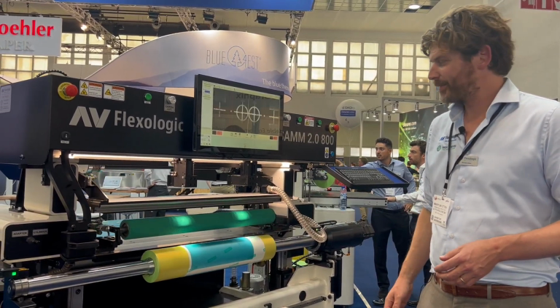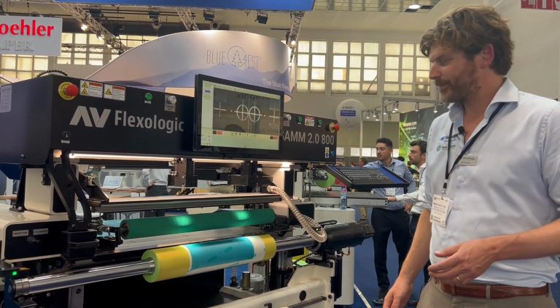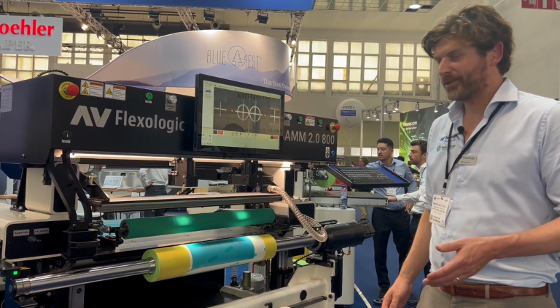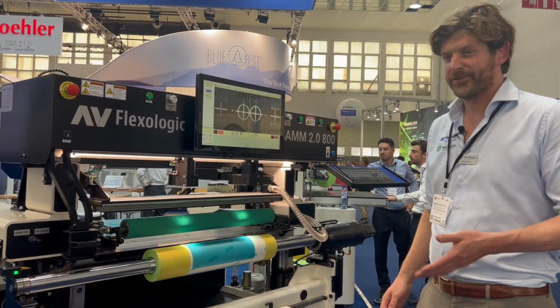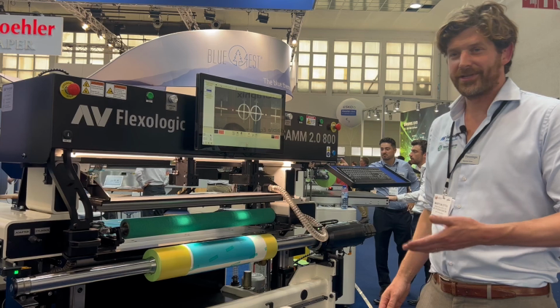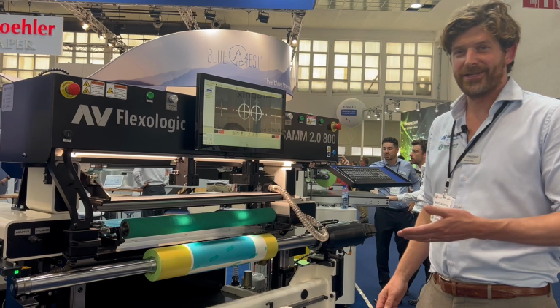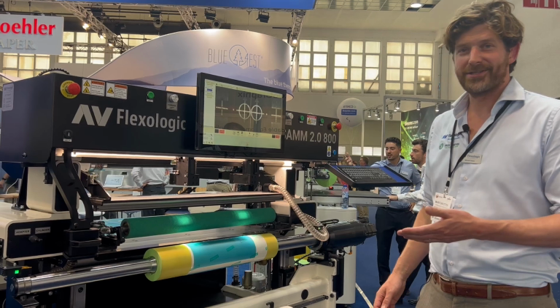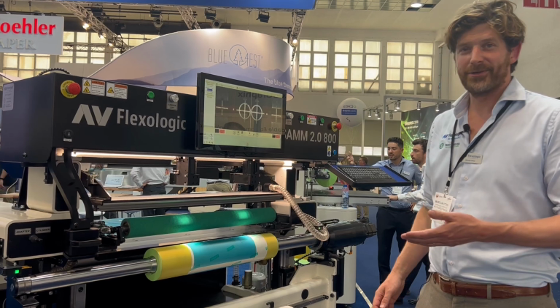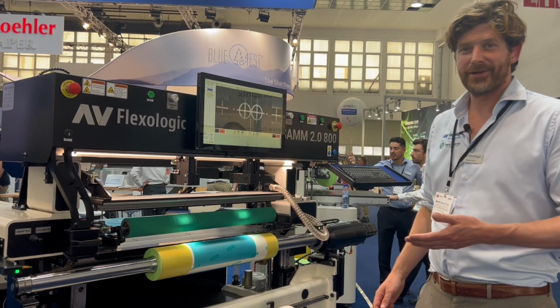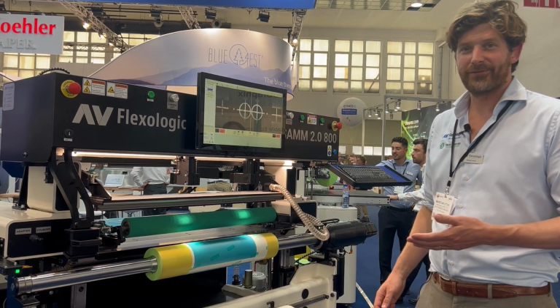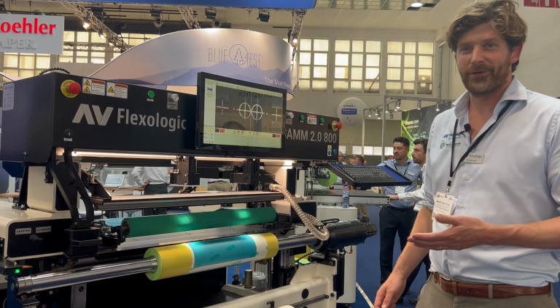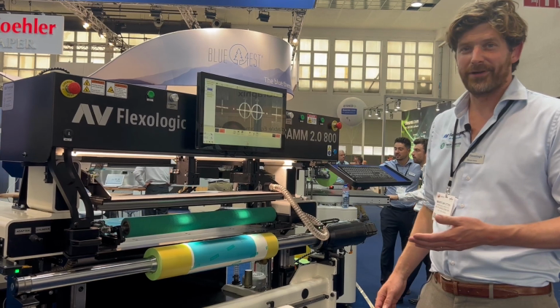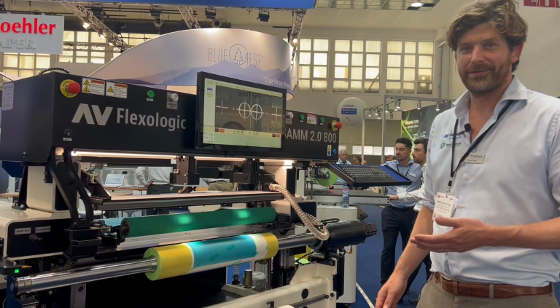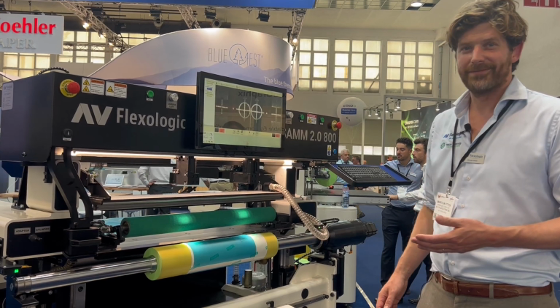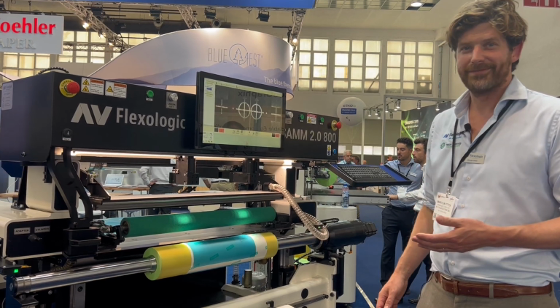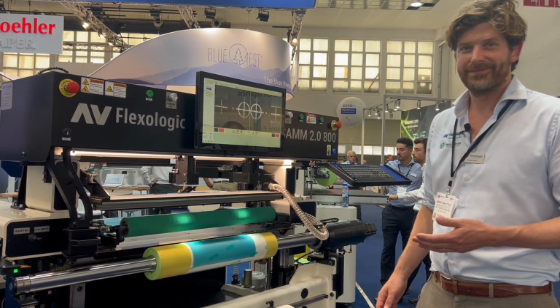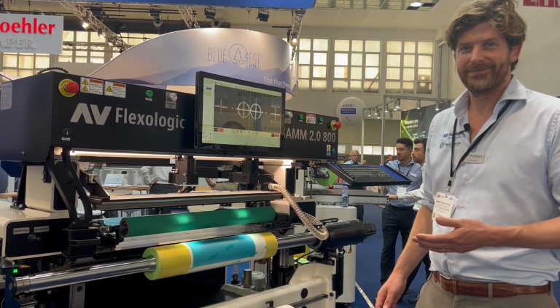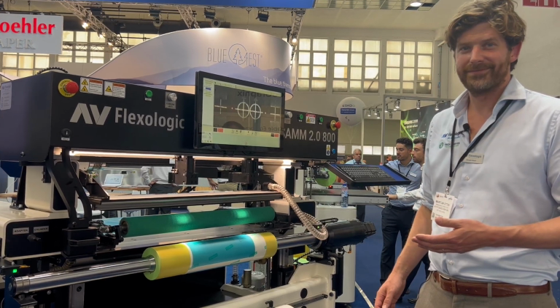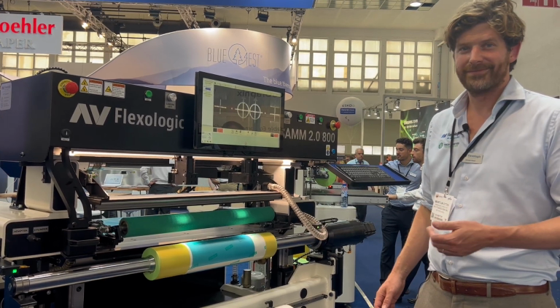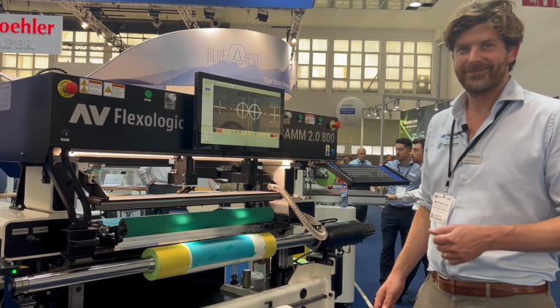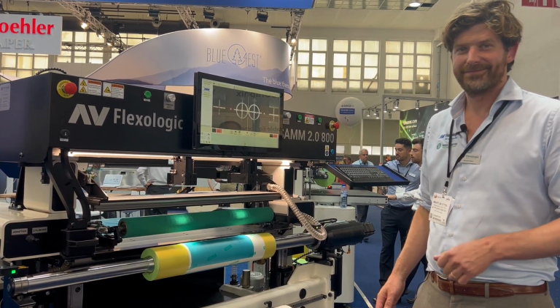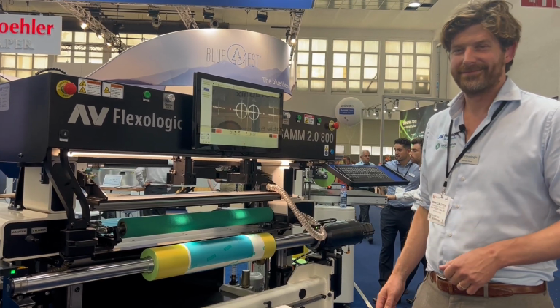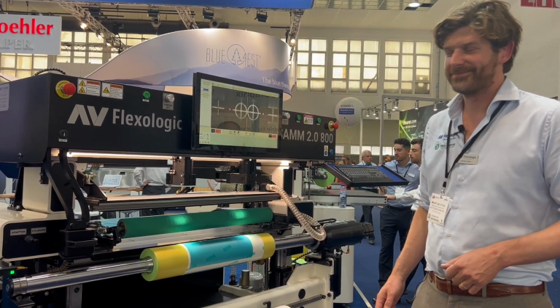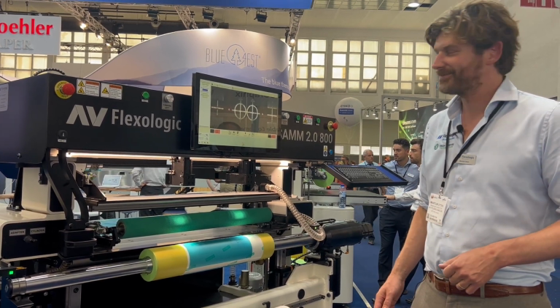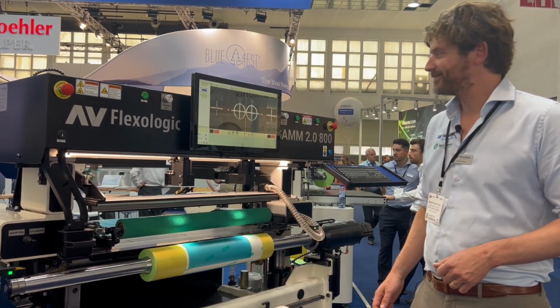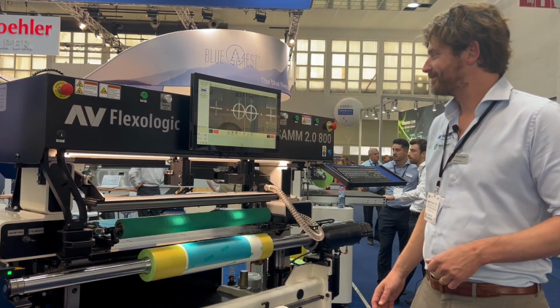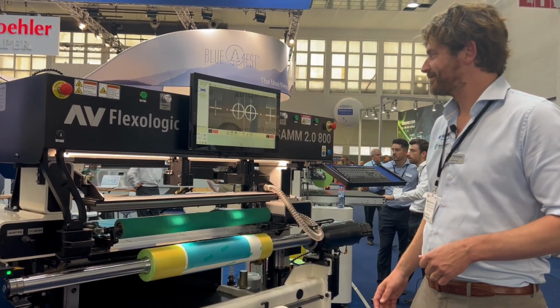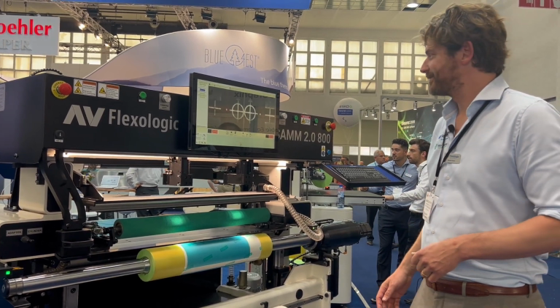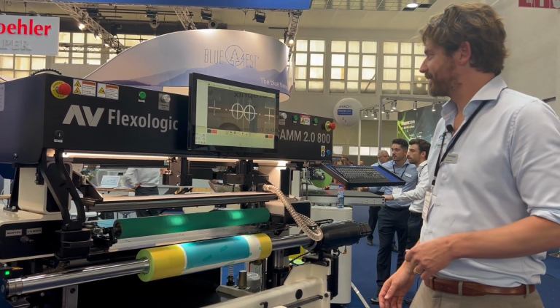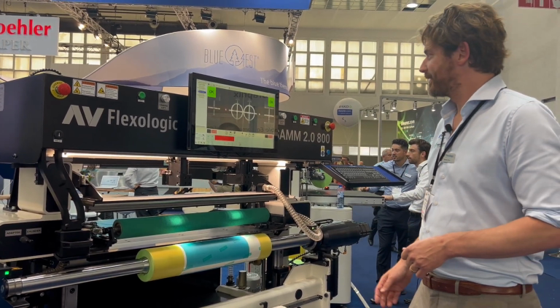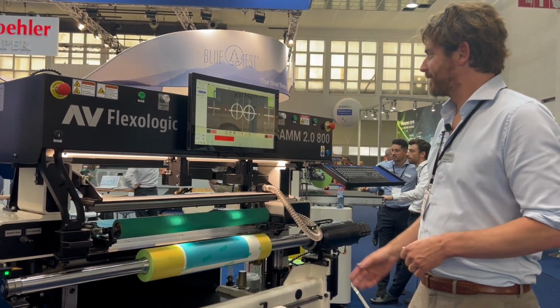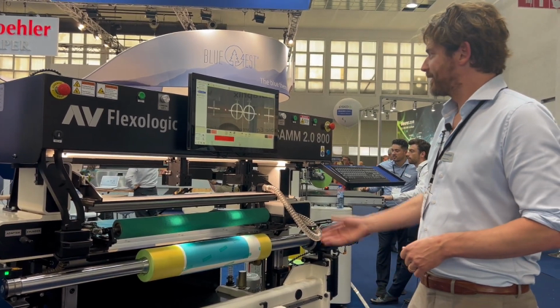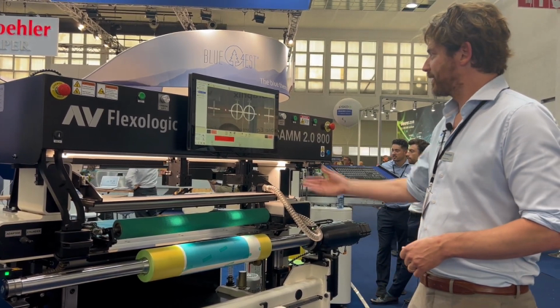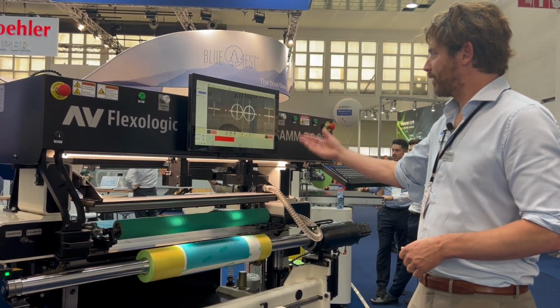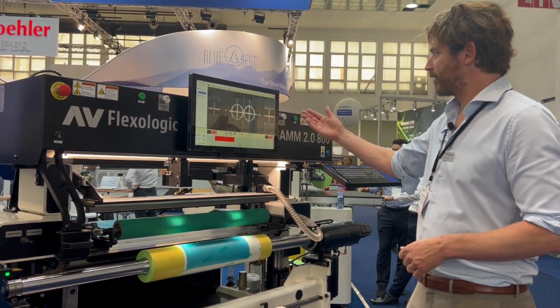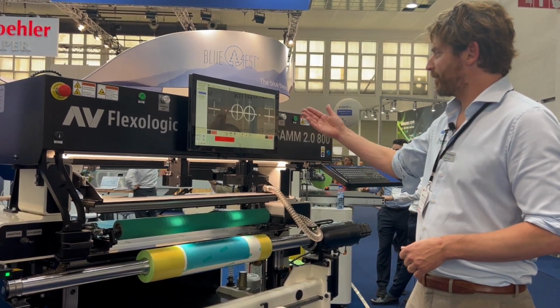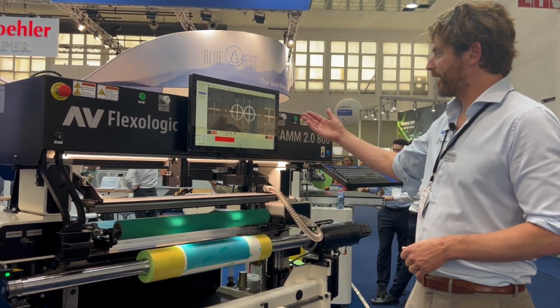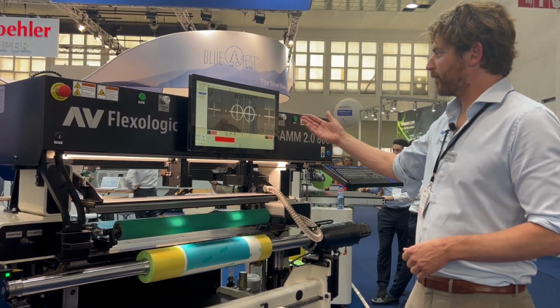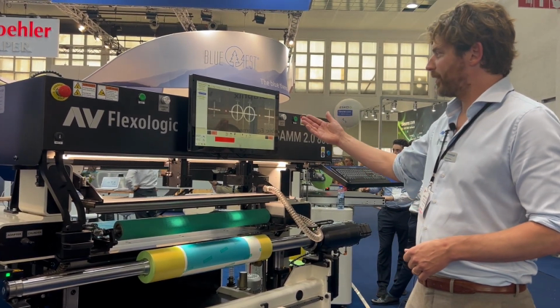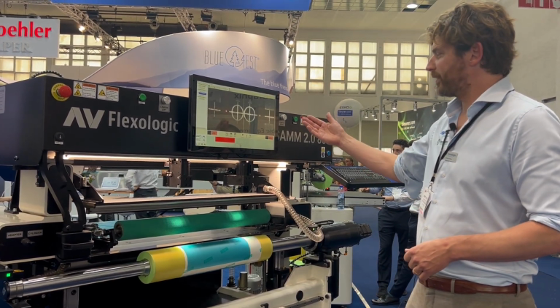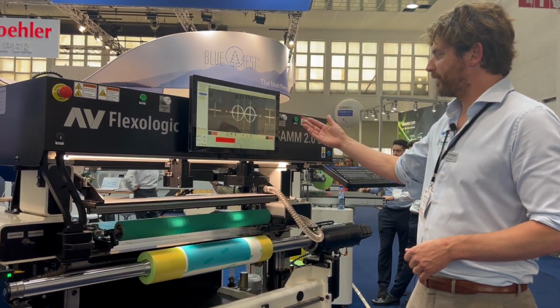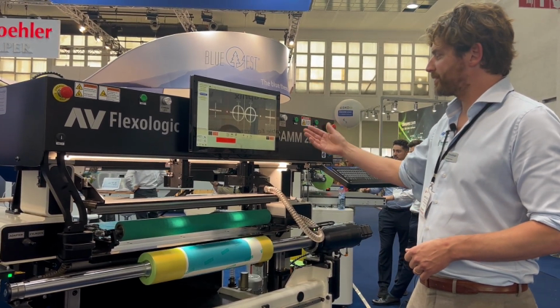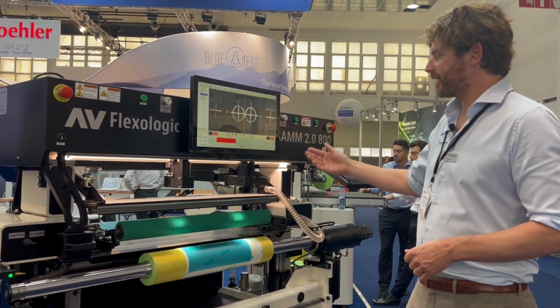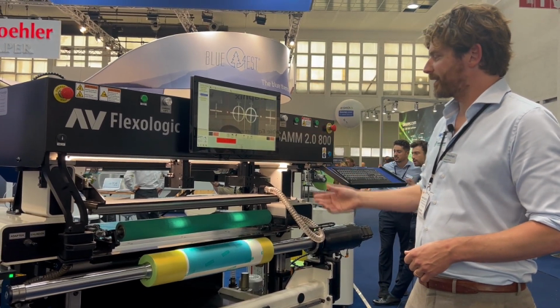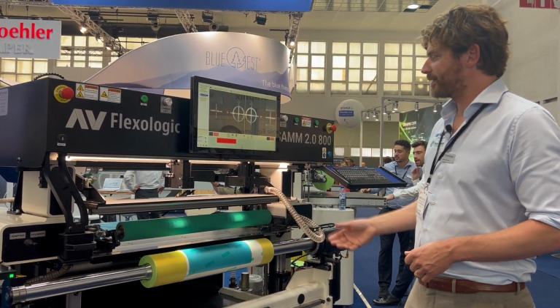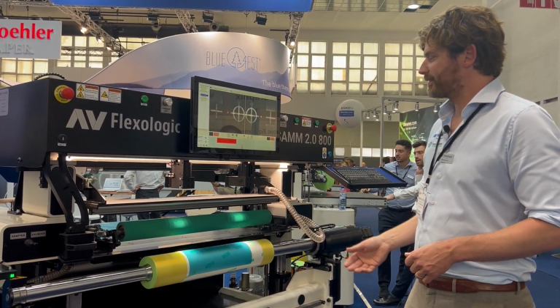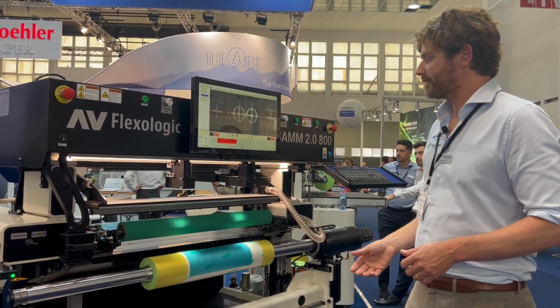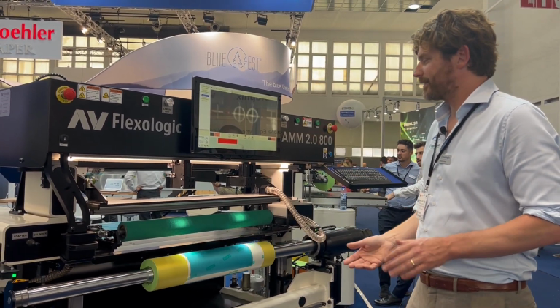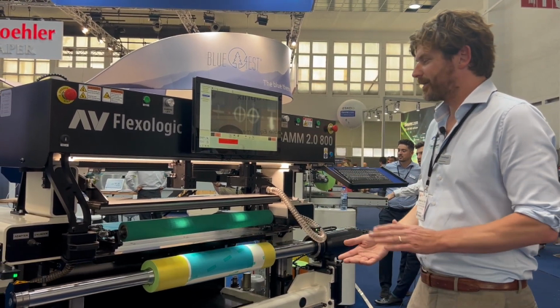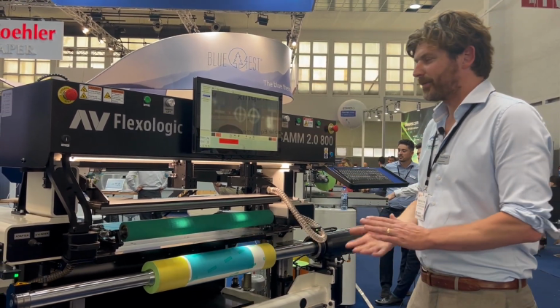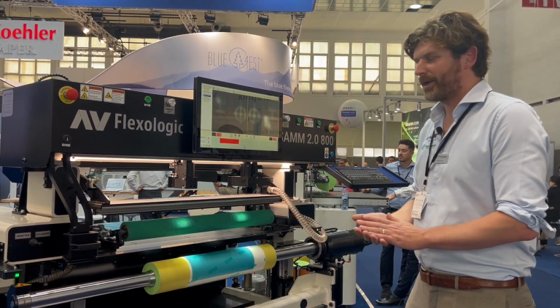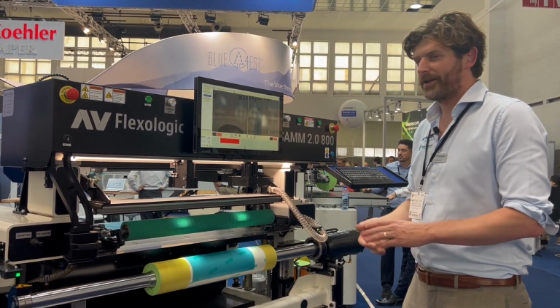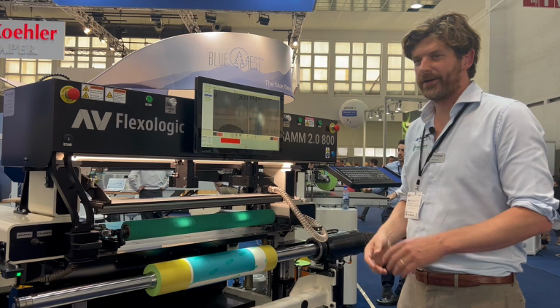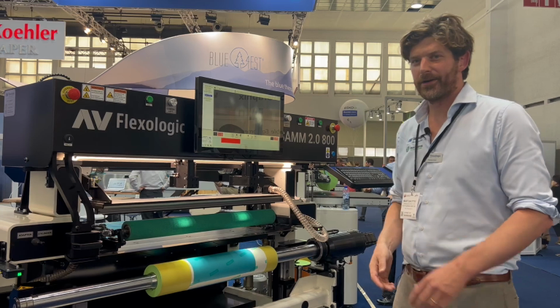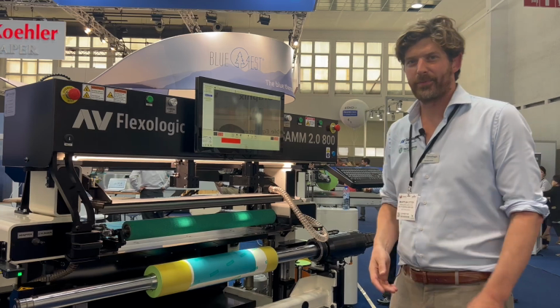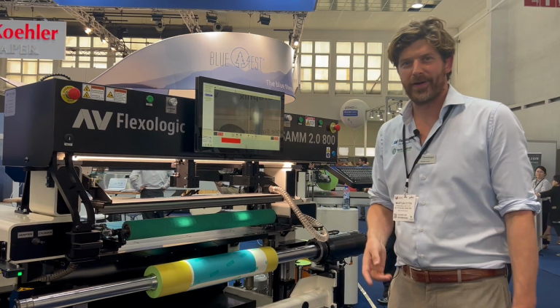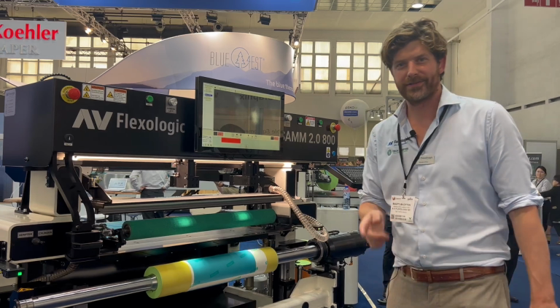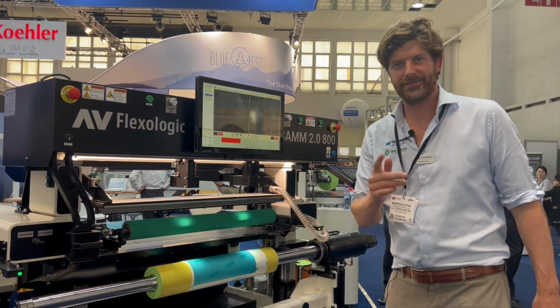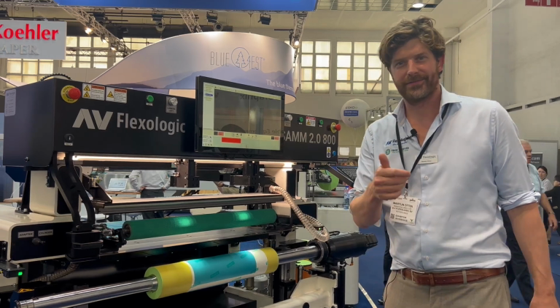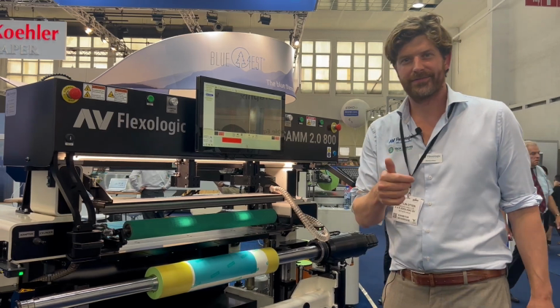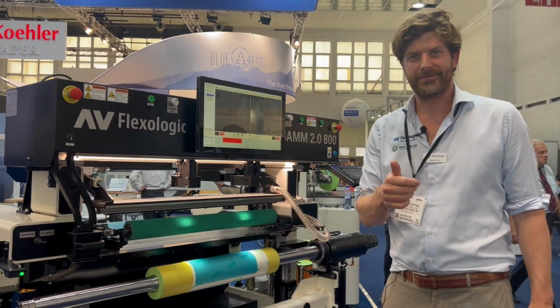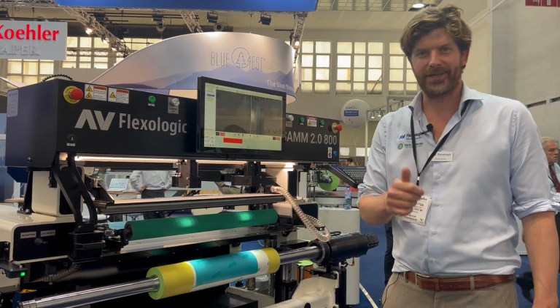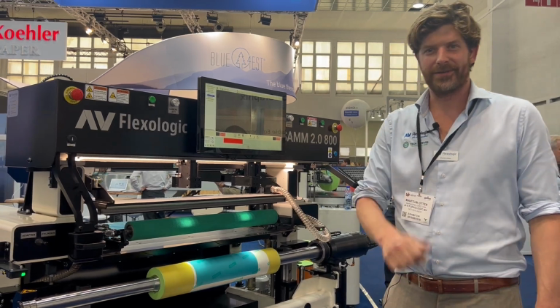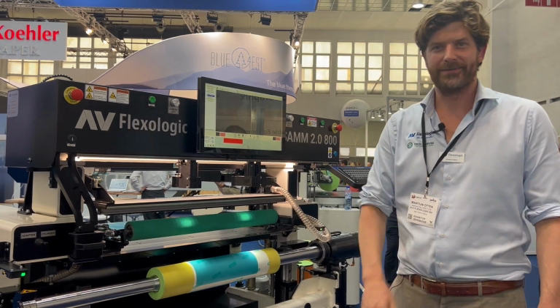The machine is doing it for you. Automatic quality check — ready to go to press. Thank you.